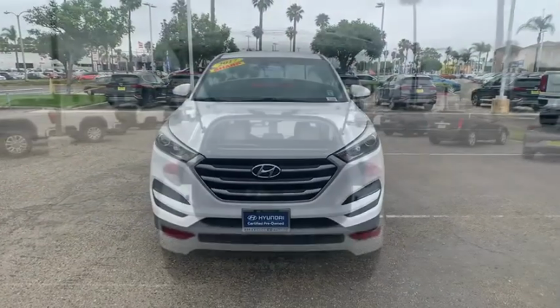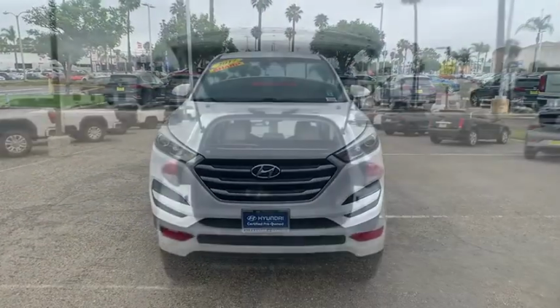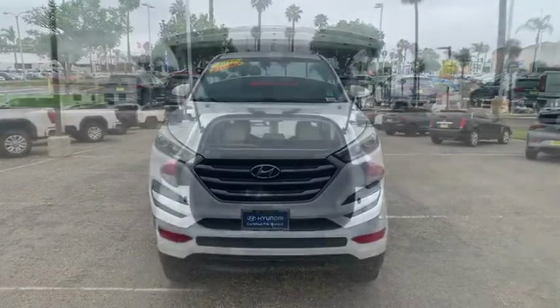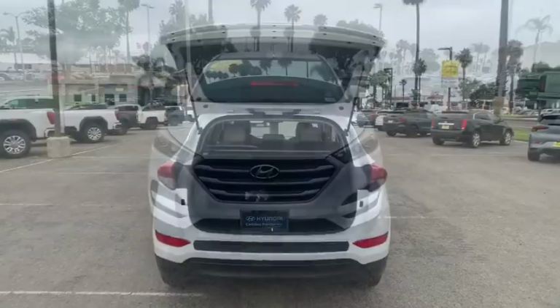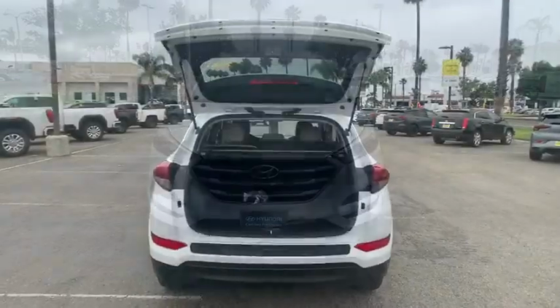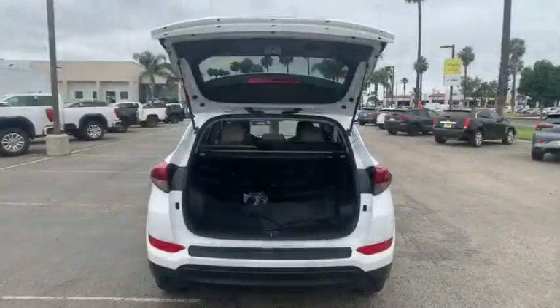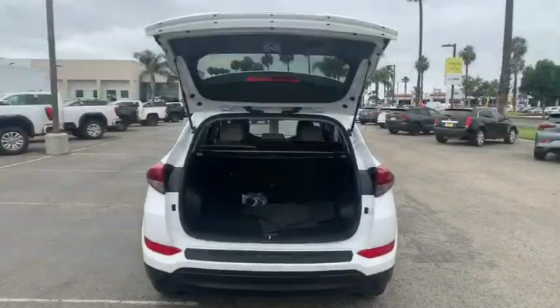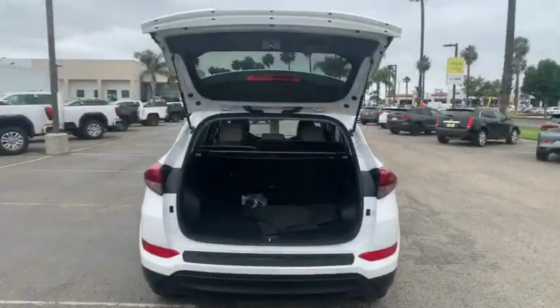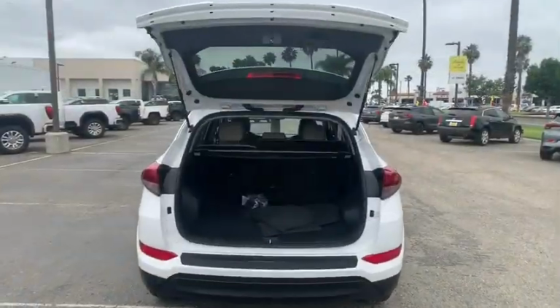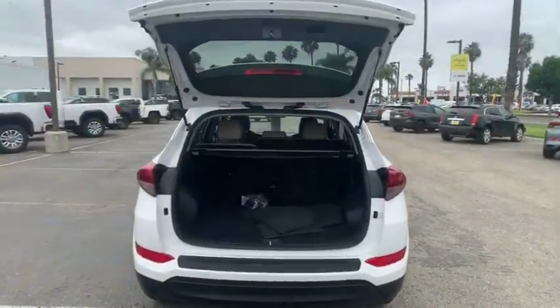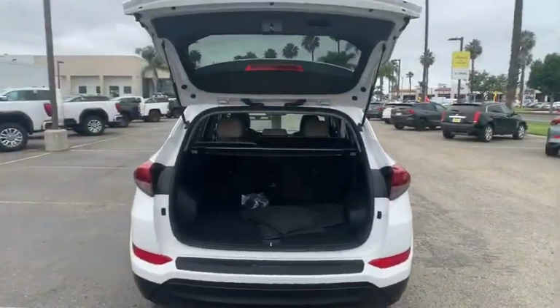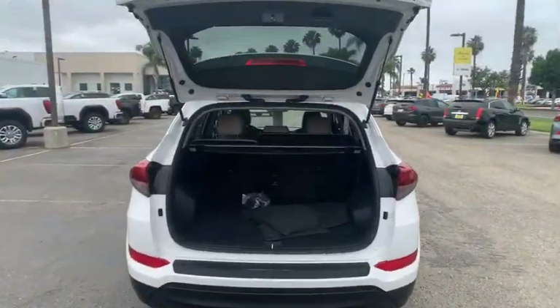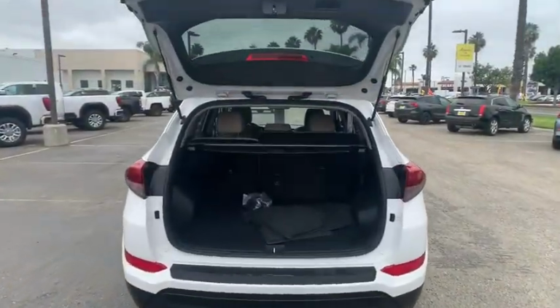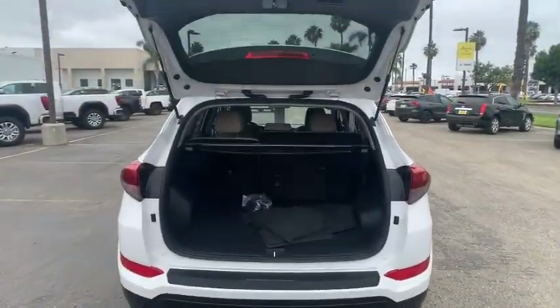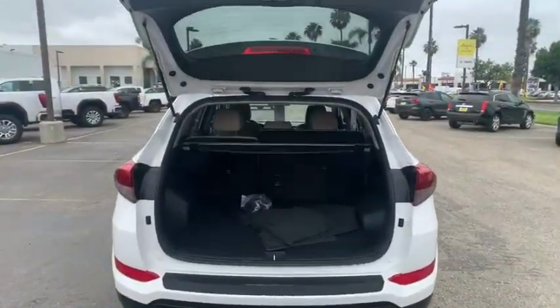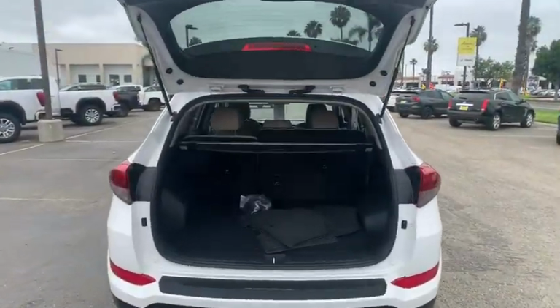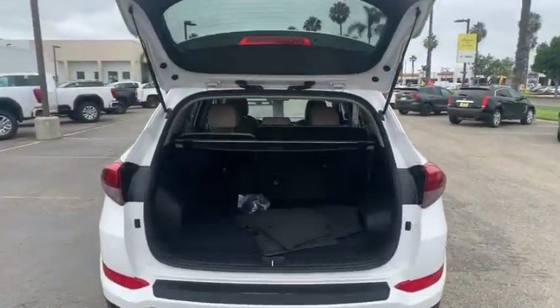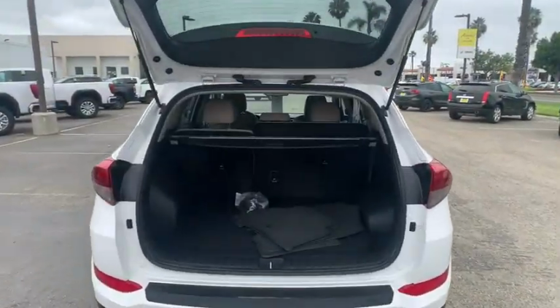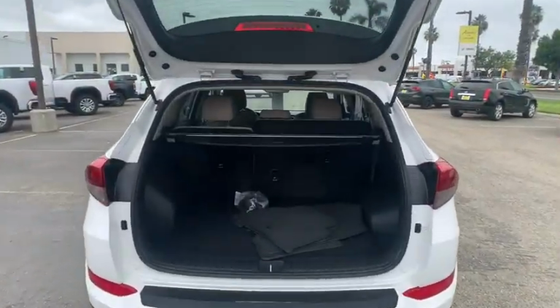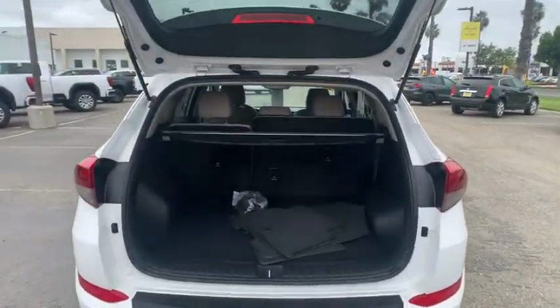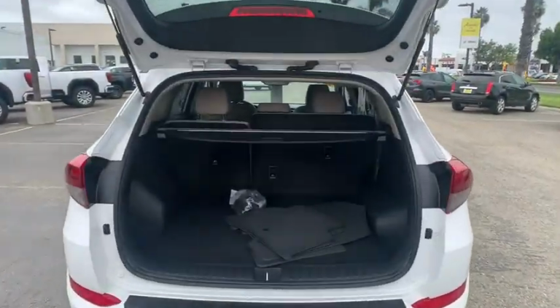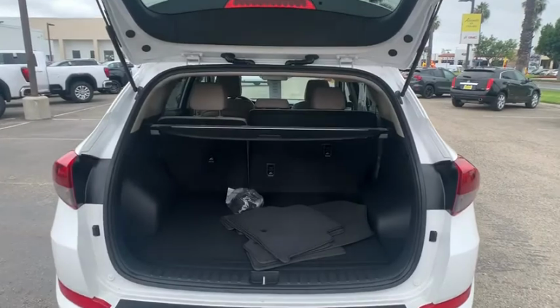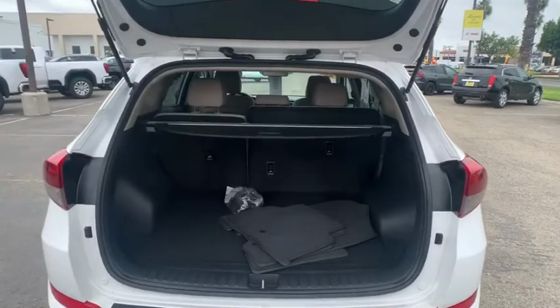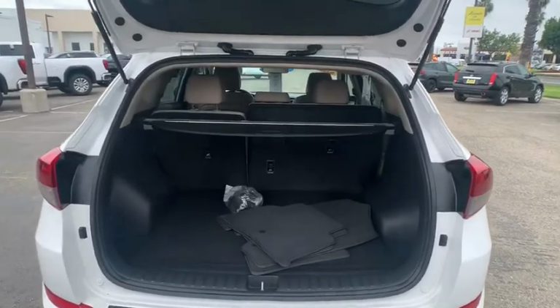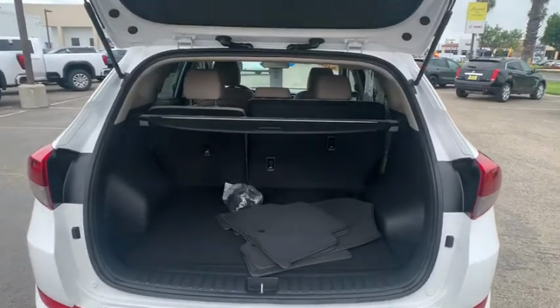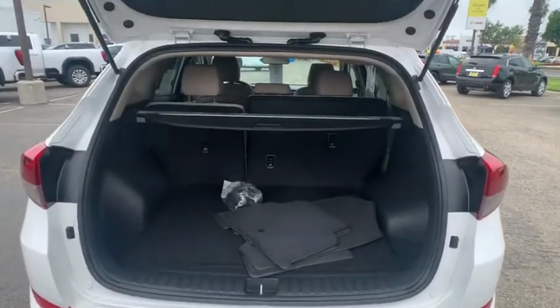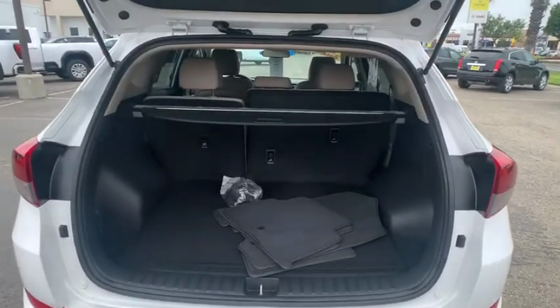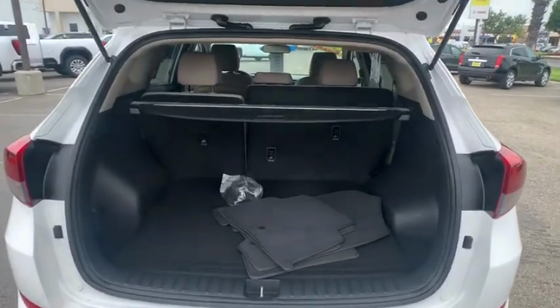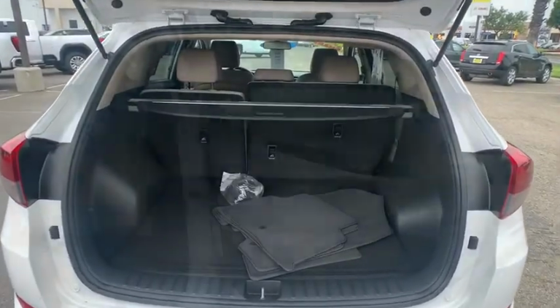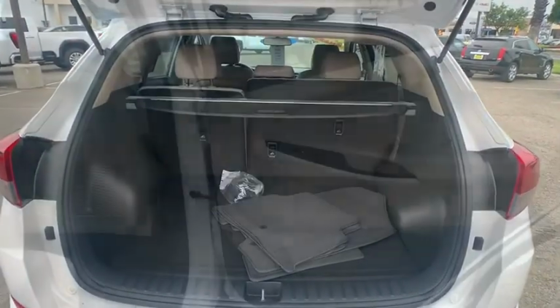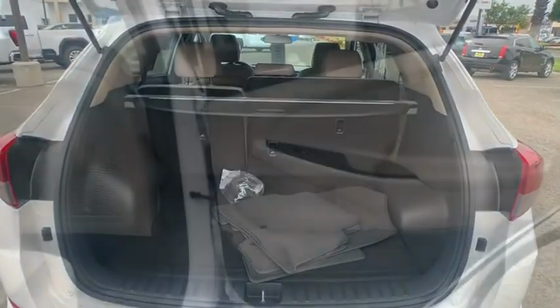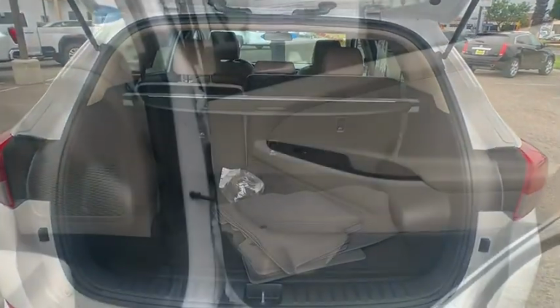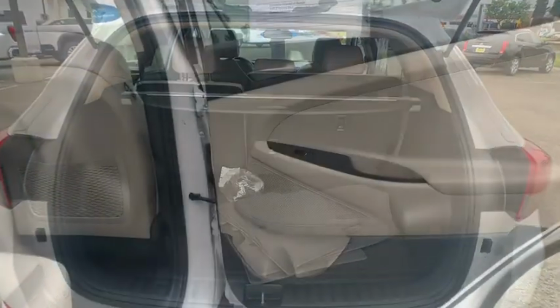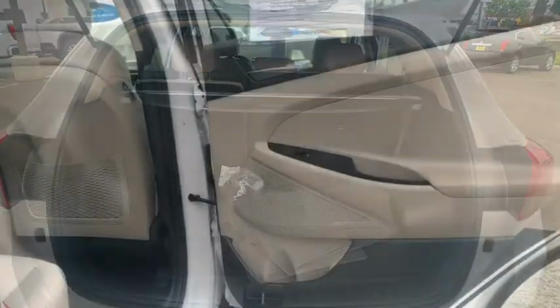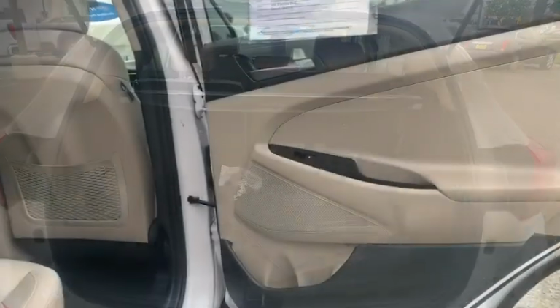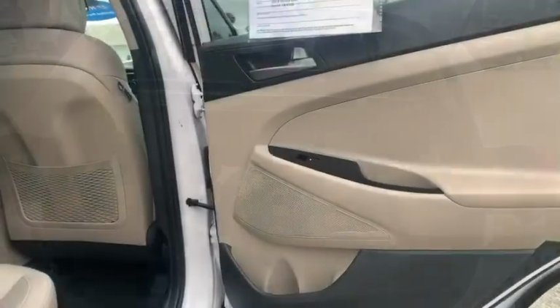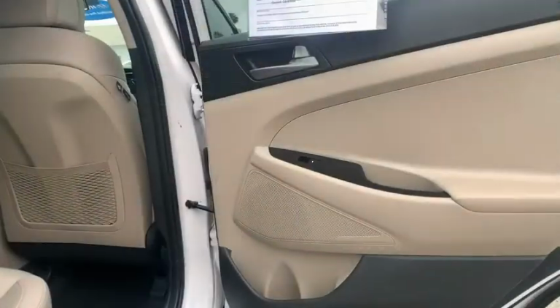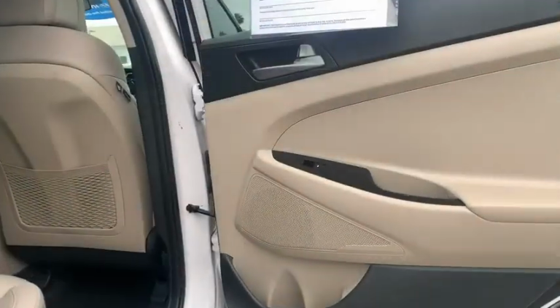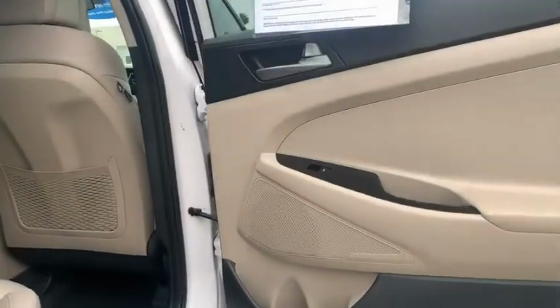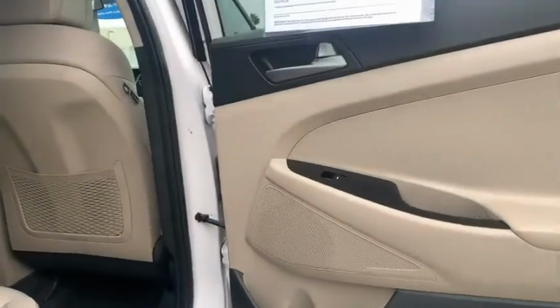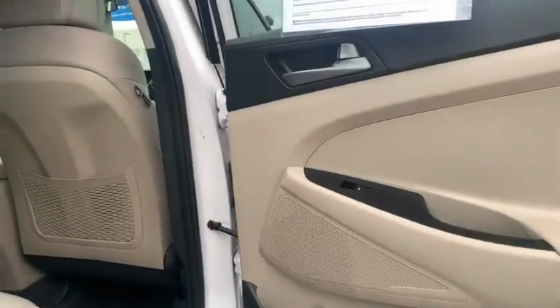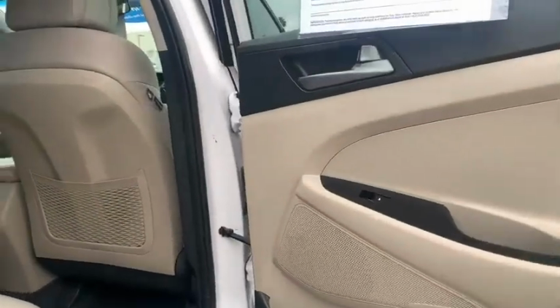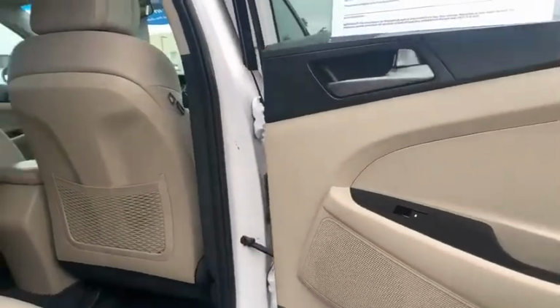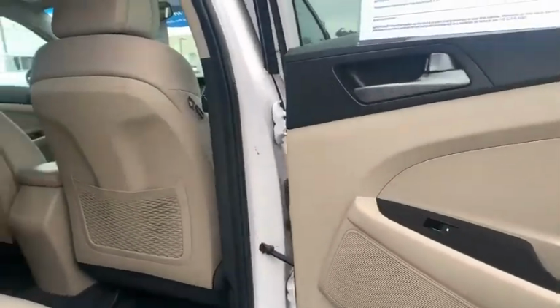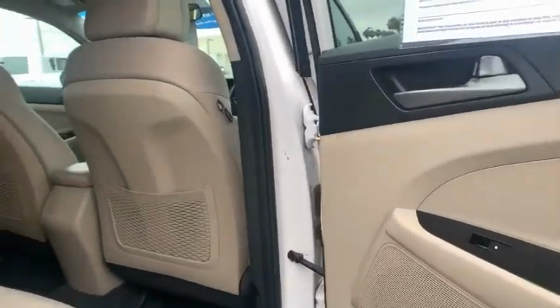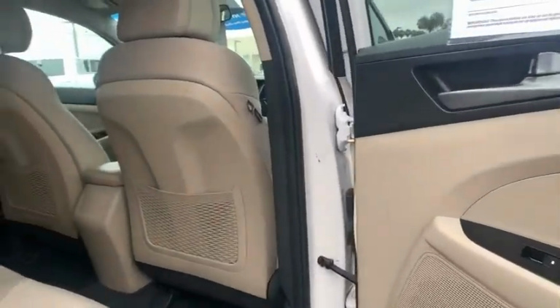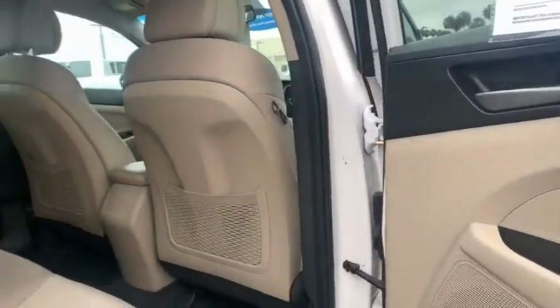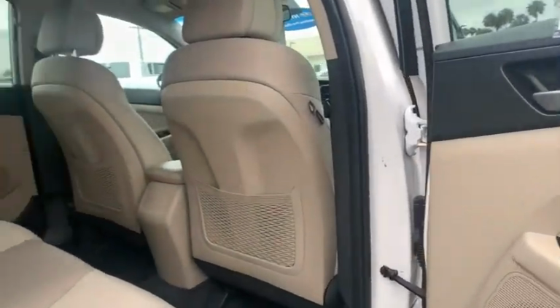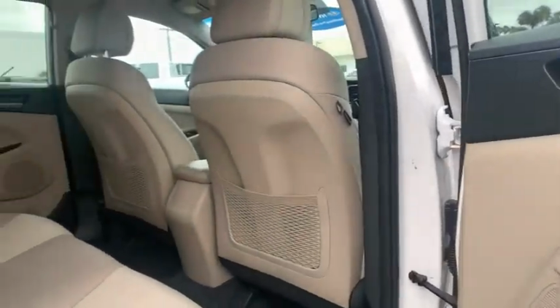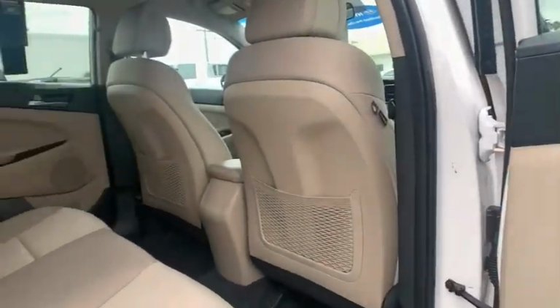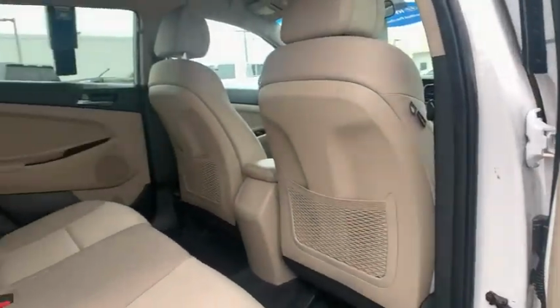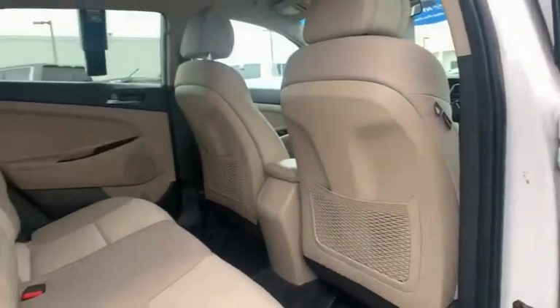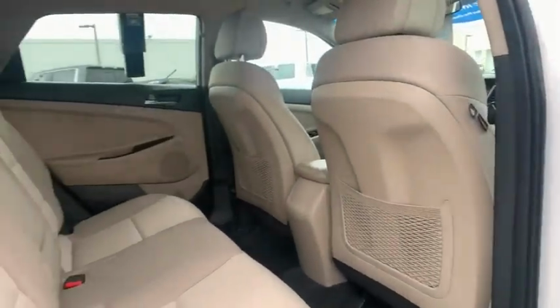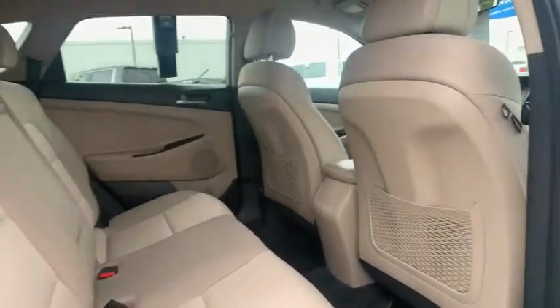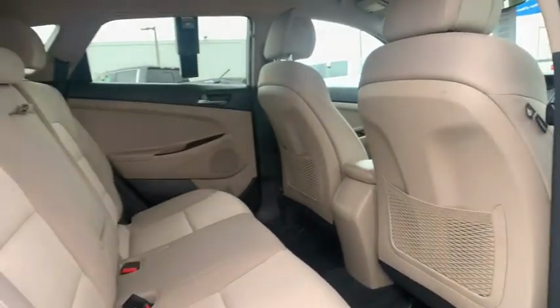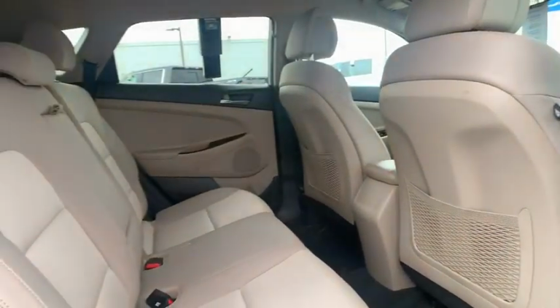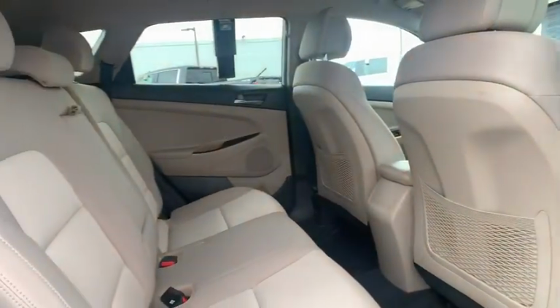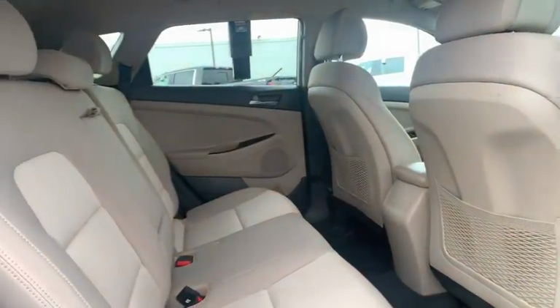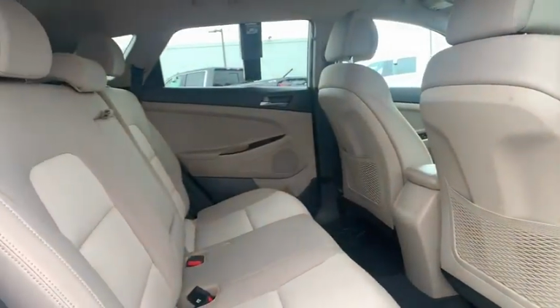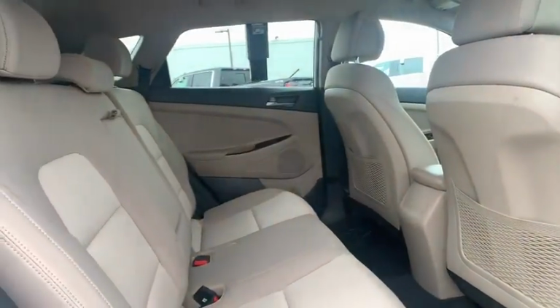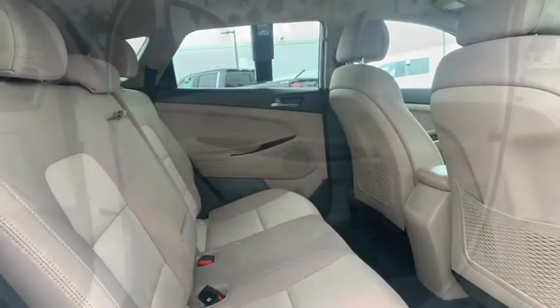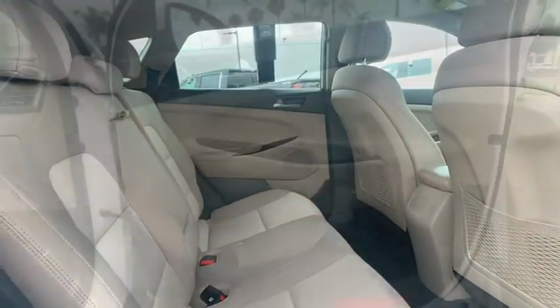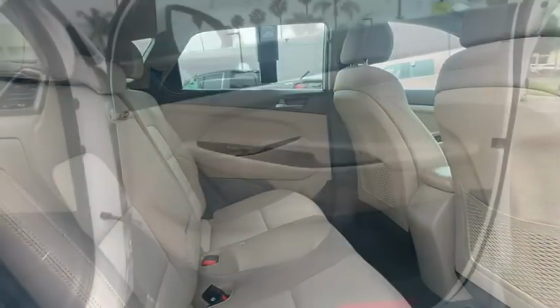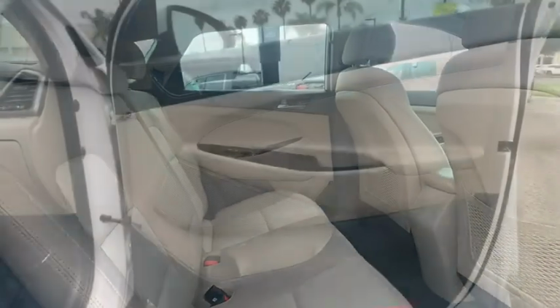Security system, remote keyless entry, brake assist, panic alarm, overhead console, tachometer, driver vanity mirror.